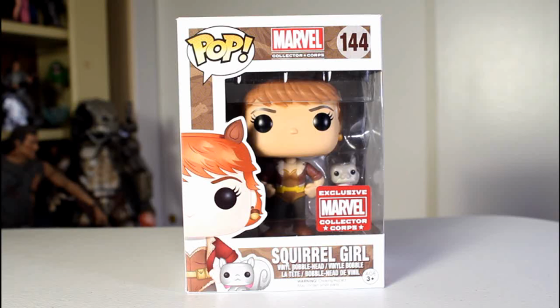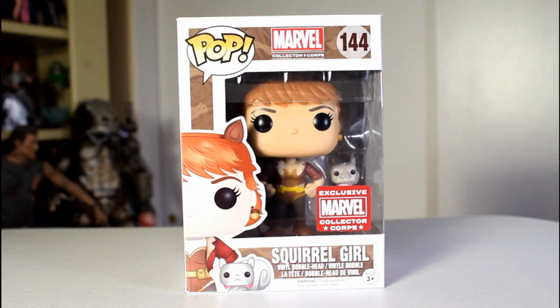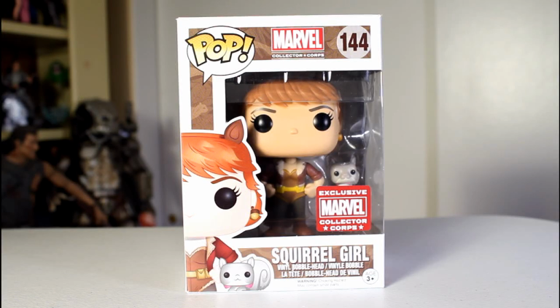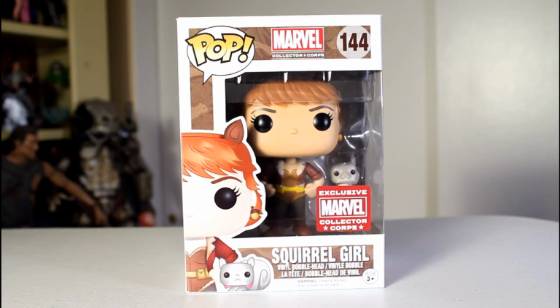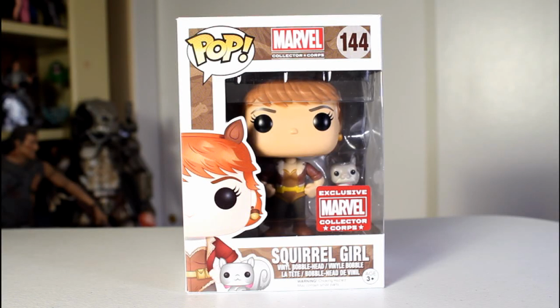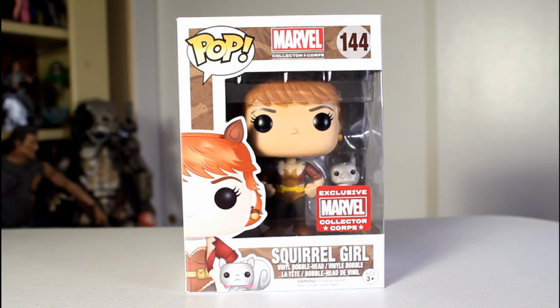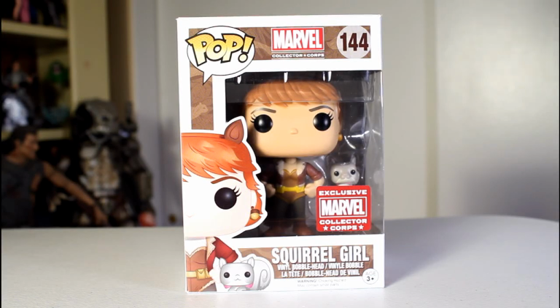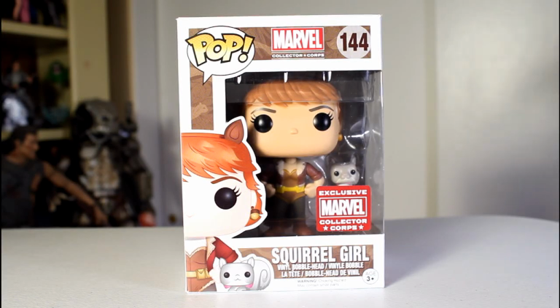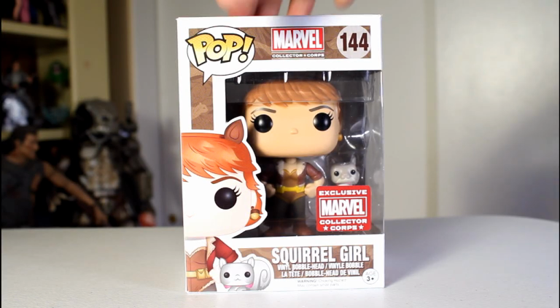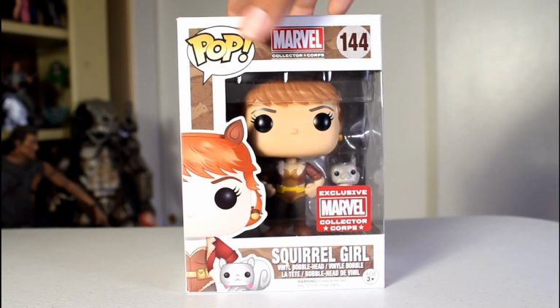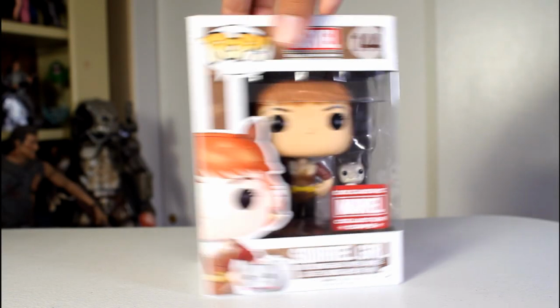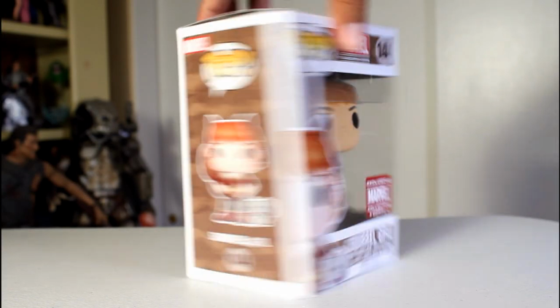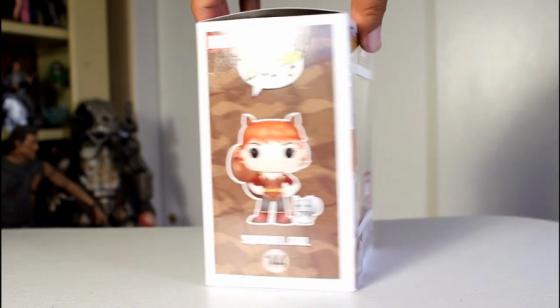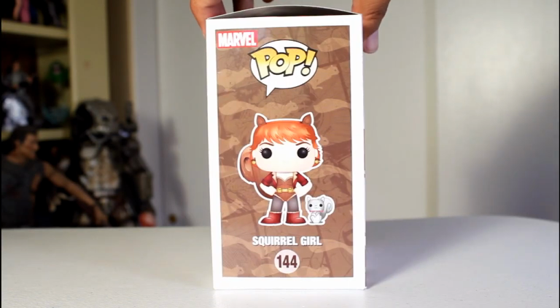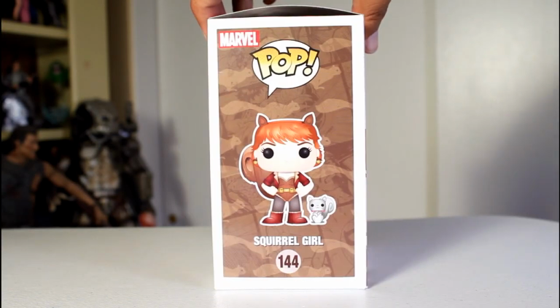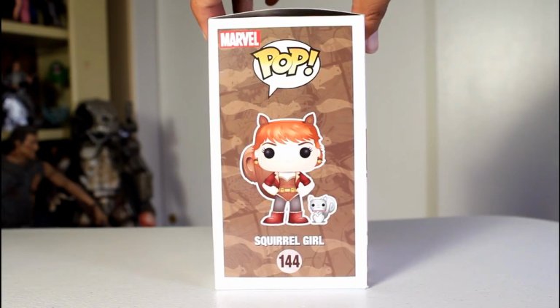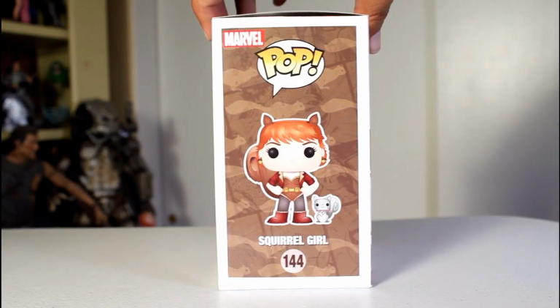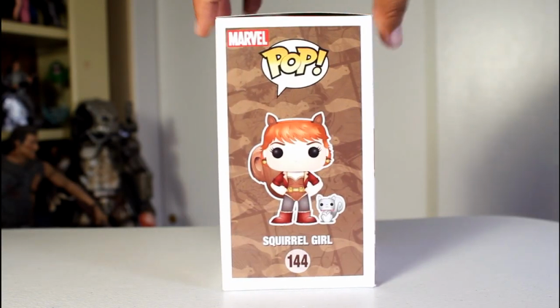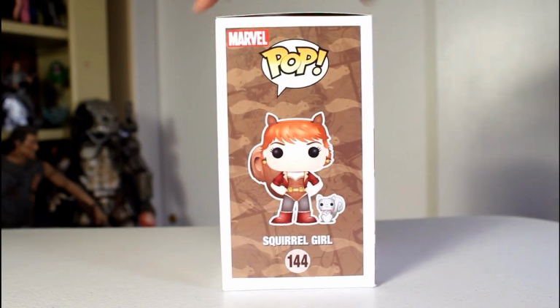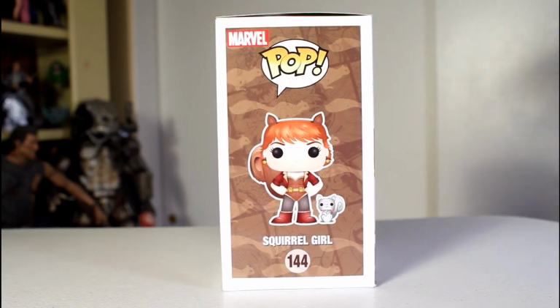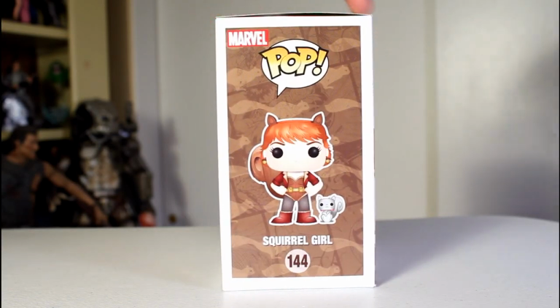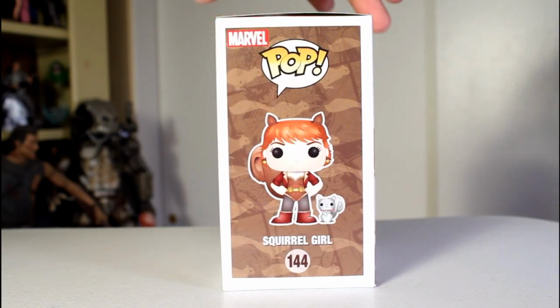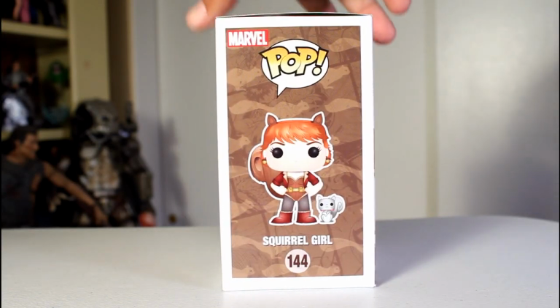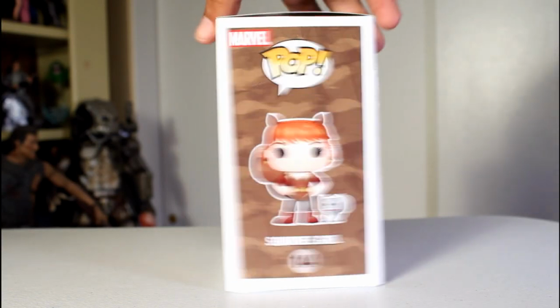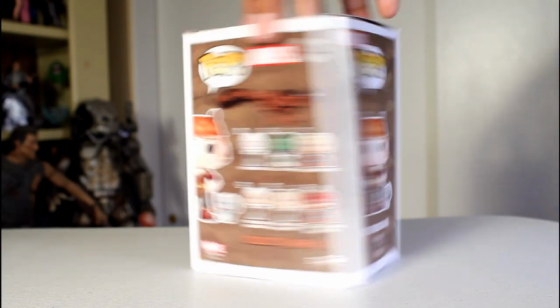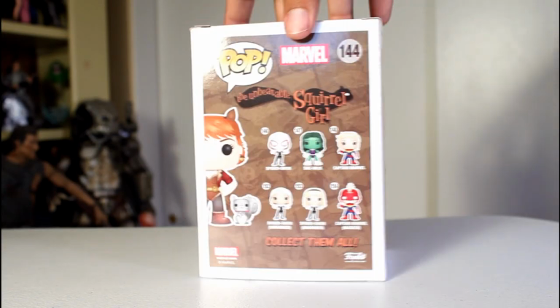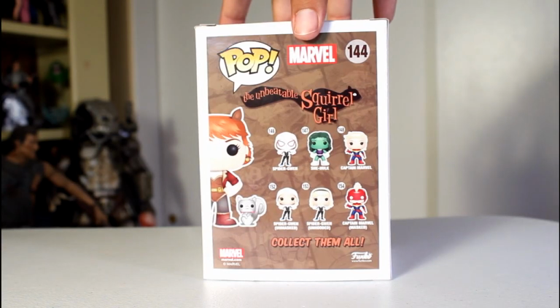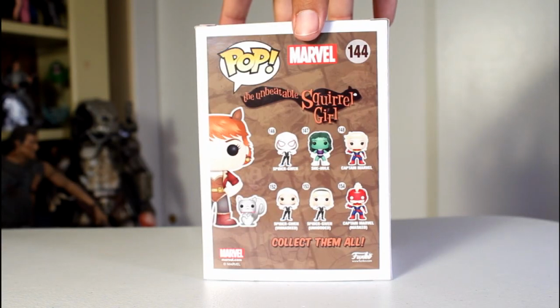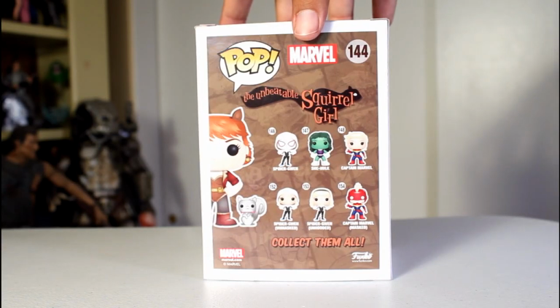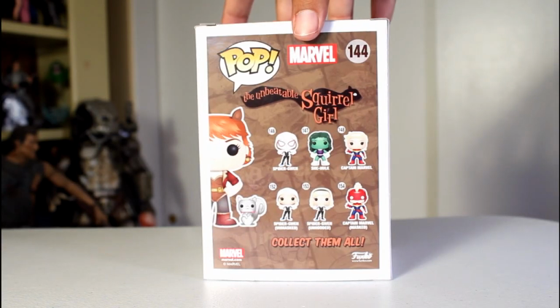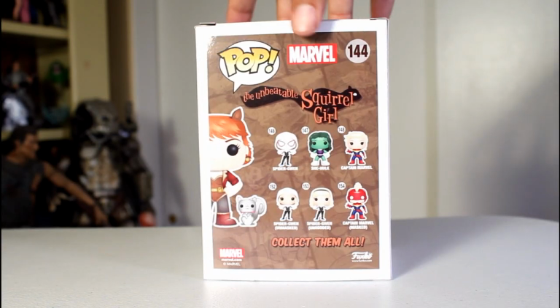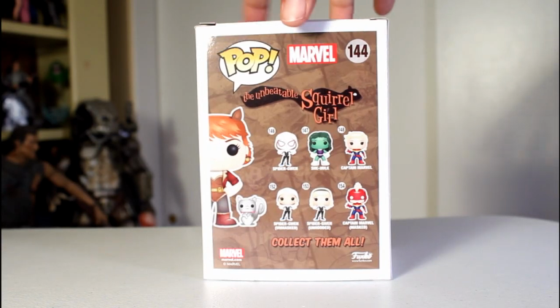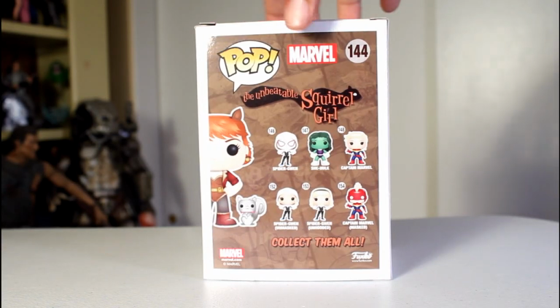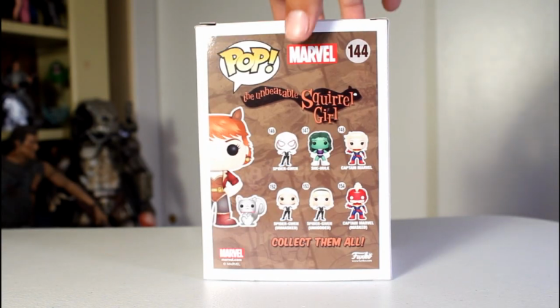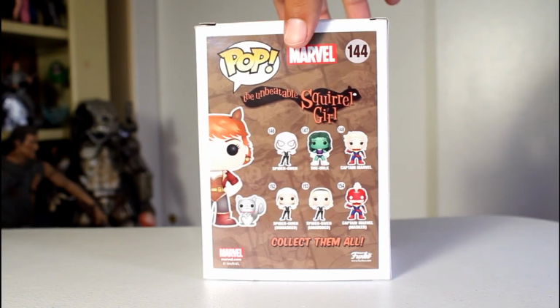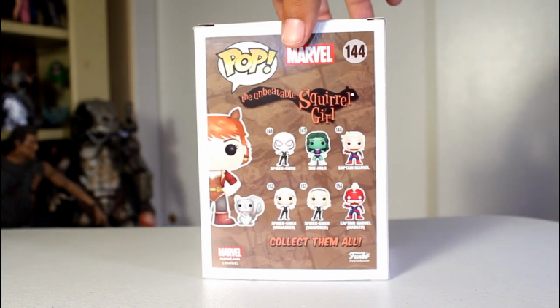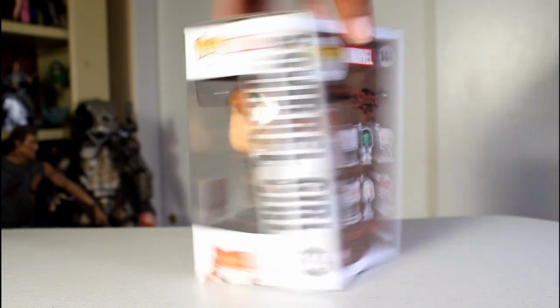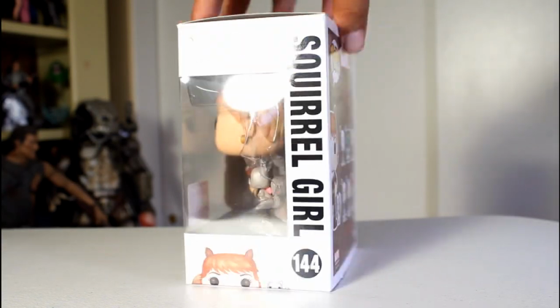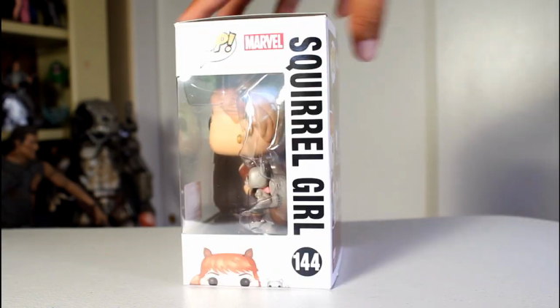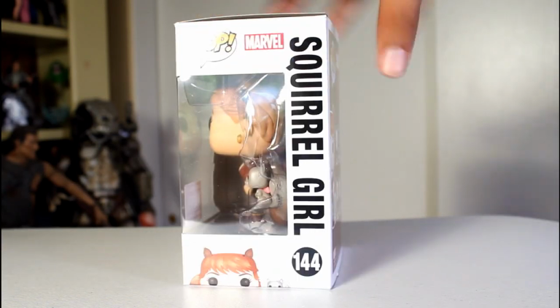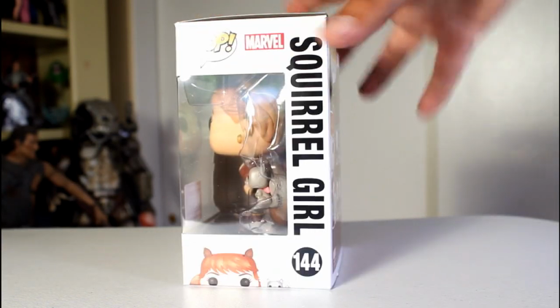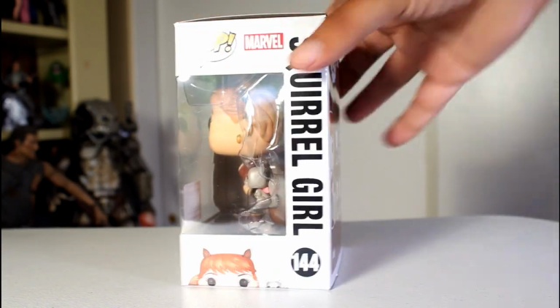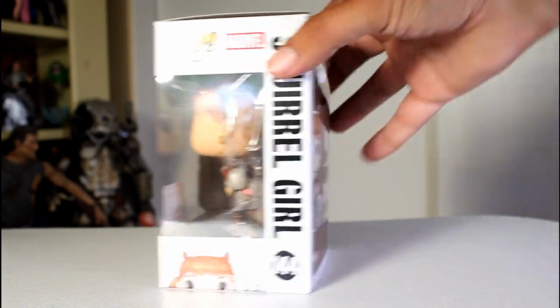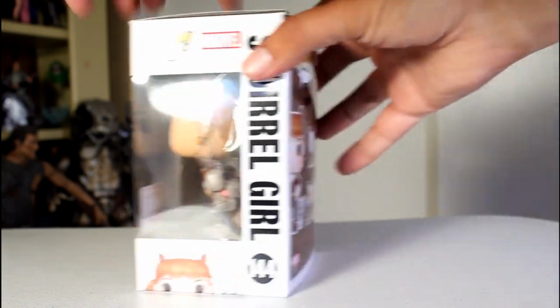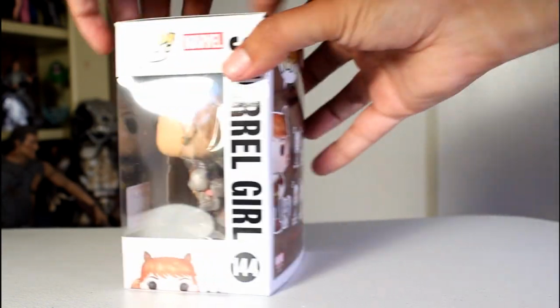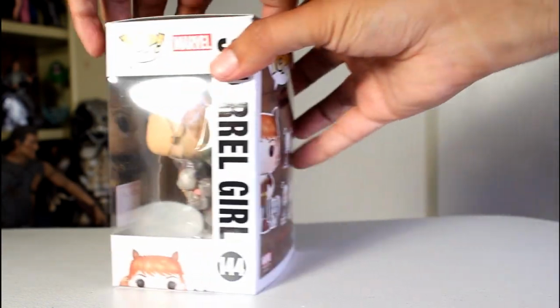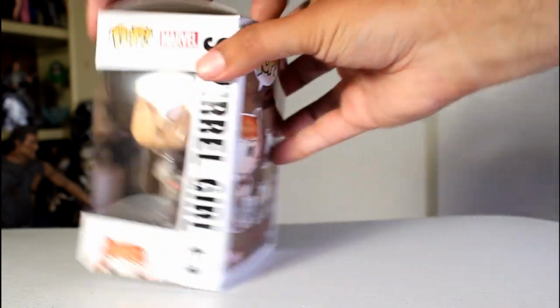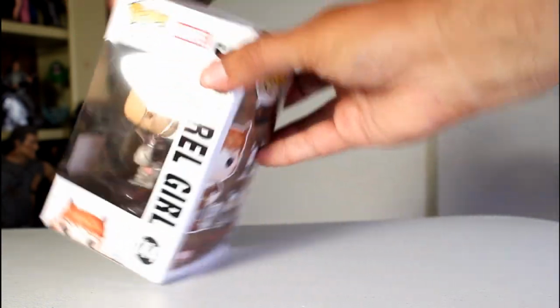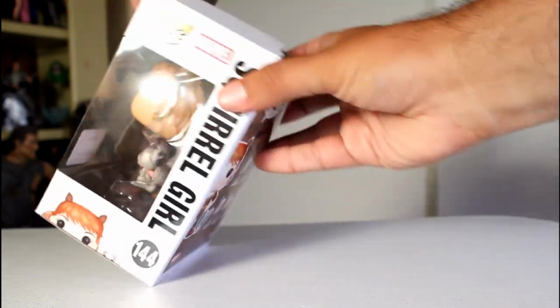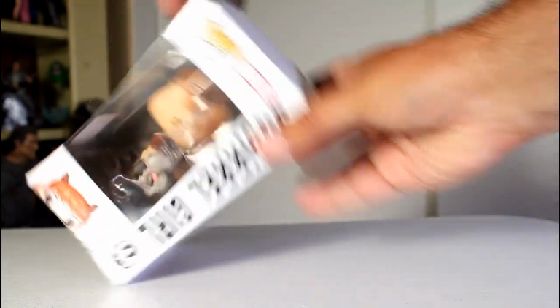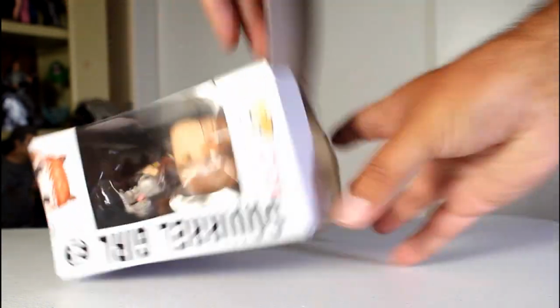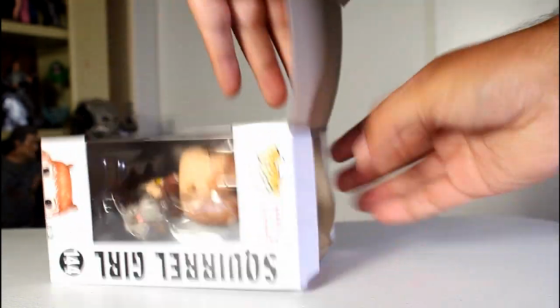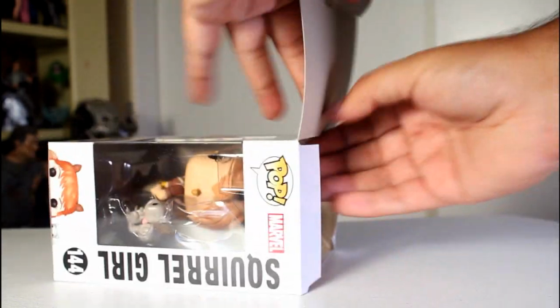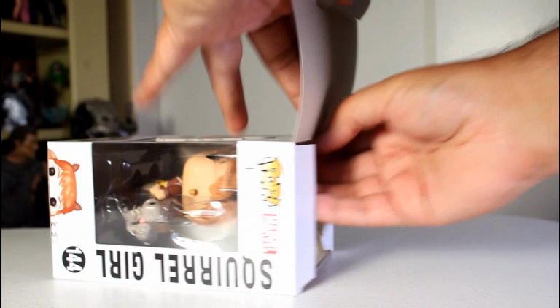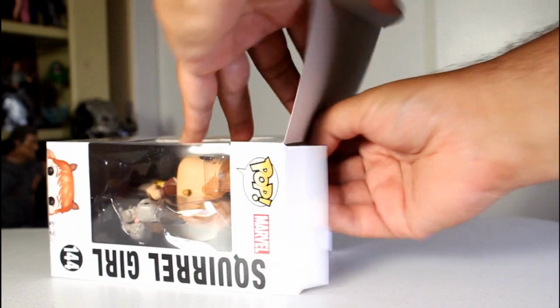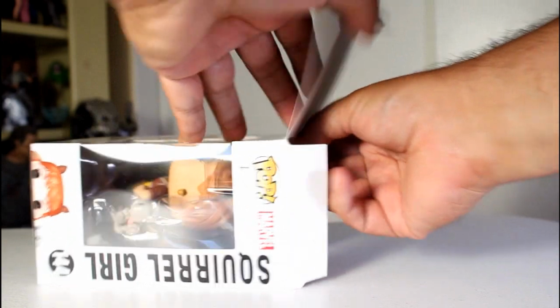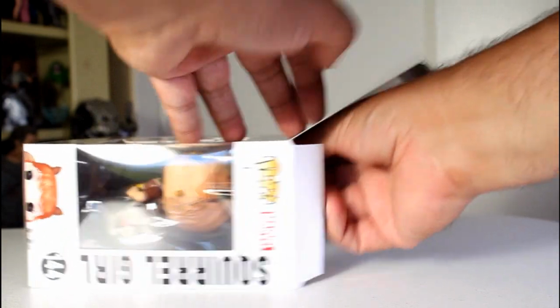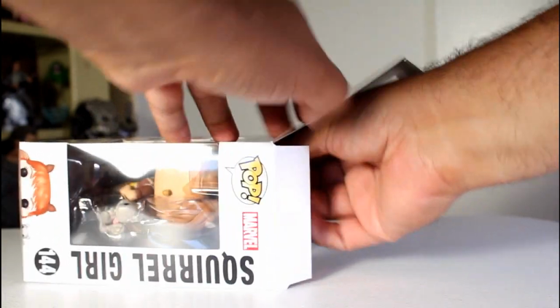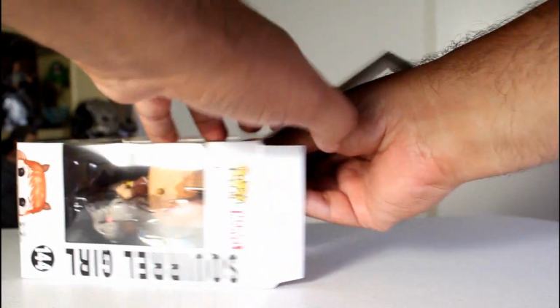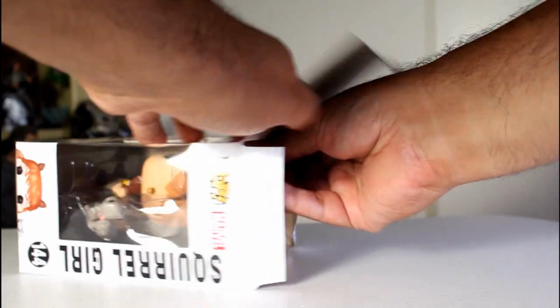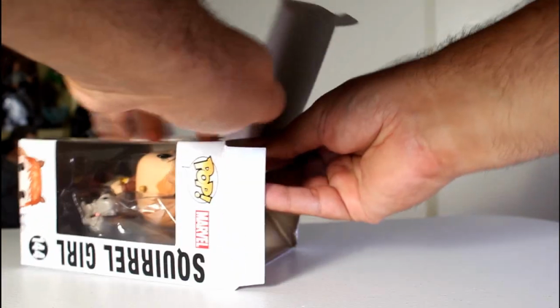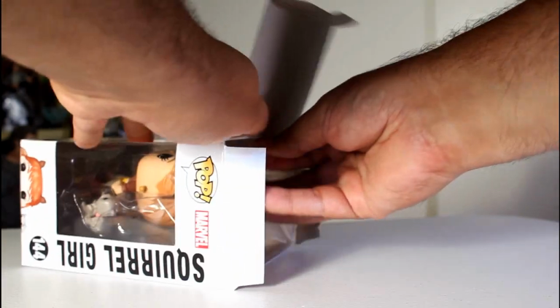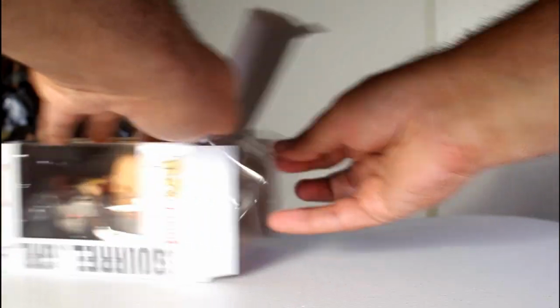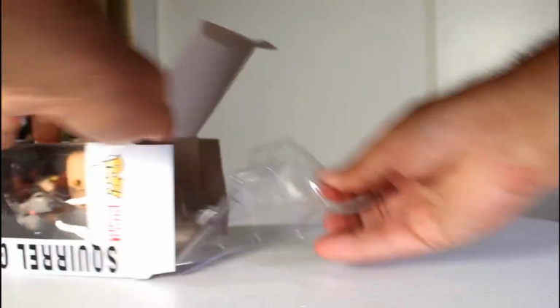Hey, this is John Carlos and I'm here with a look at the June 2016 Marvel Collector Corps exclusive Funko Pop of Squirrel Girl.